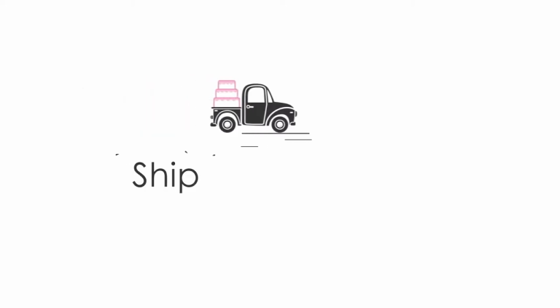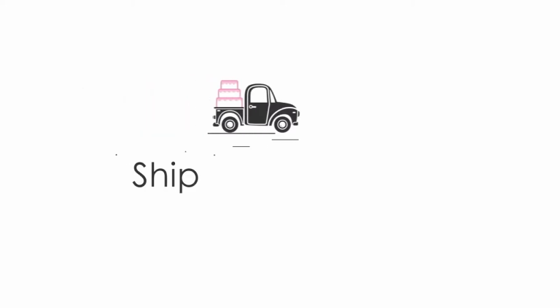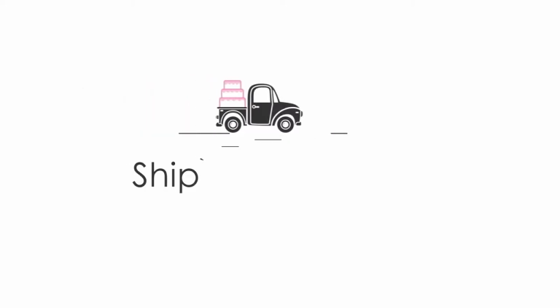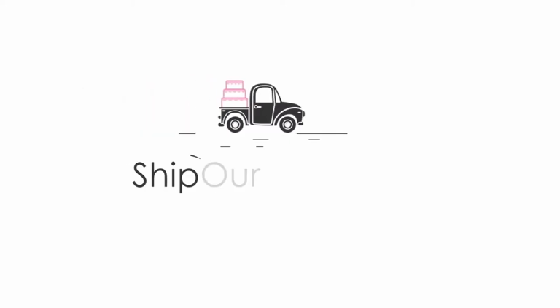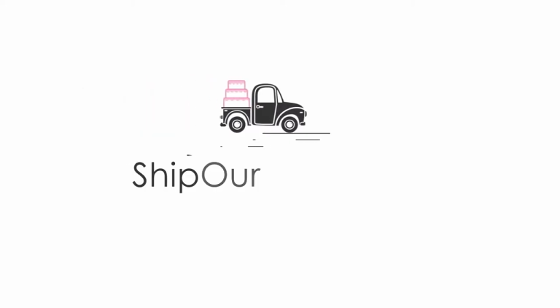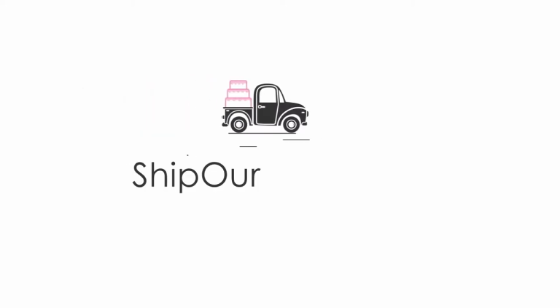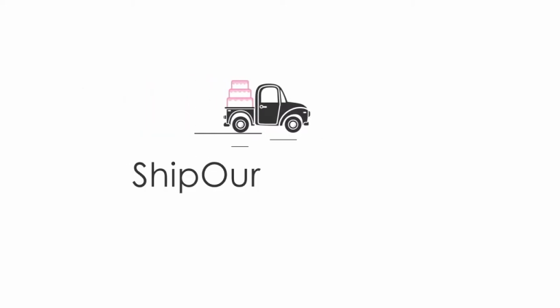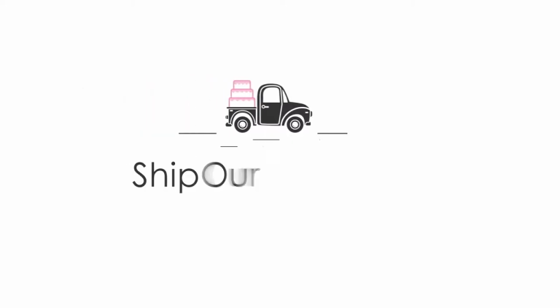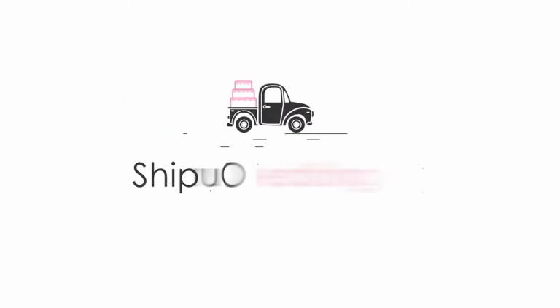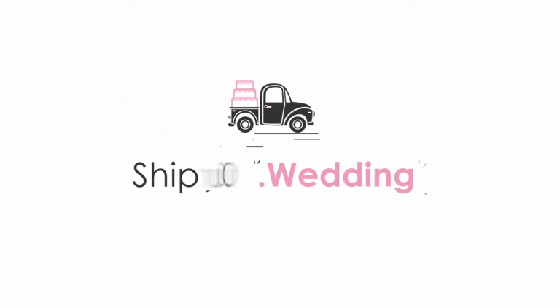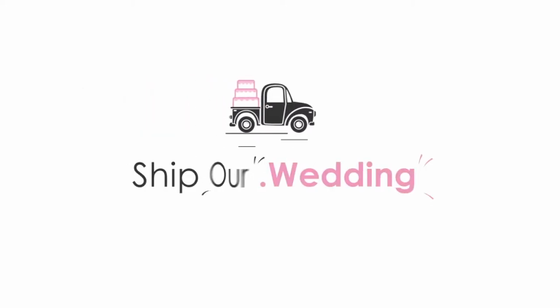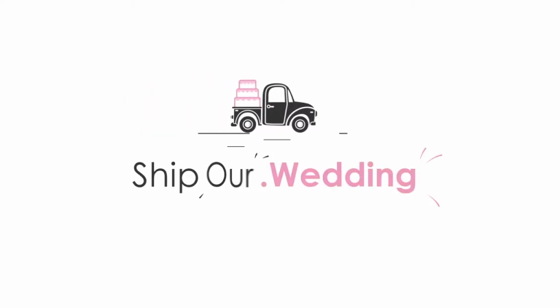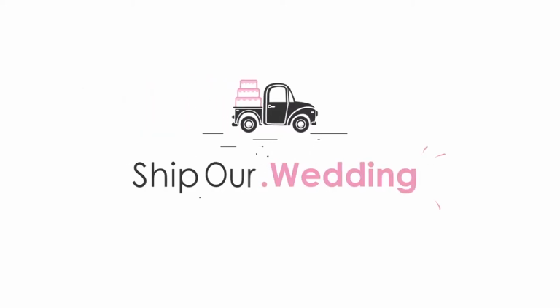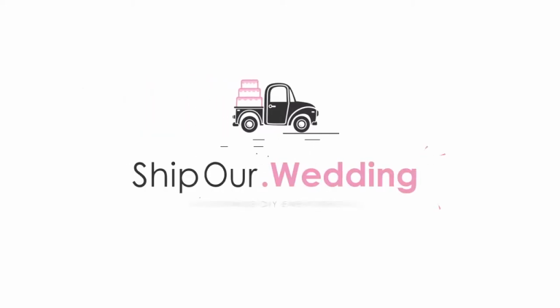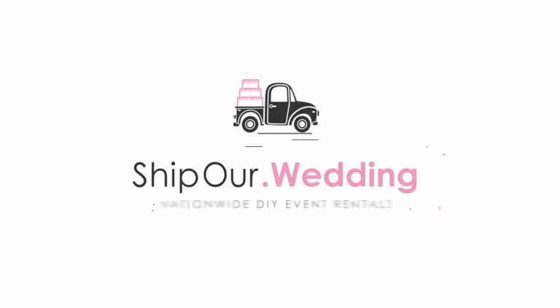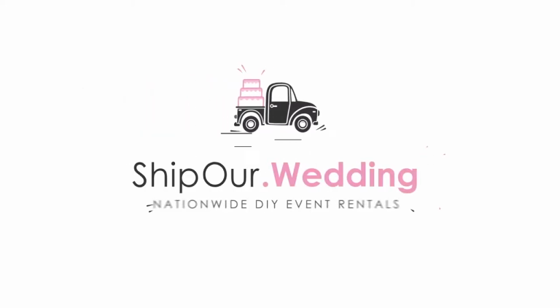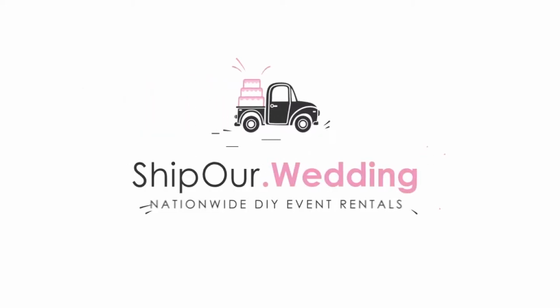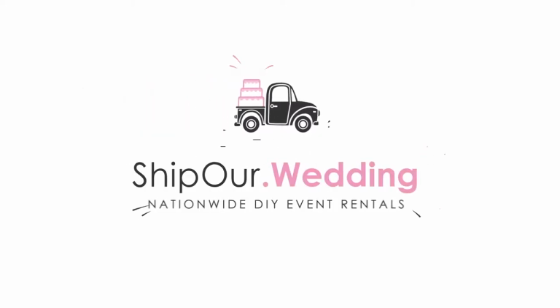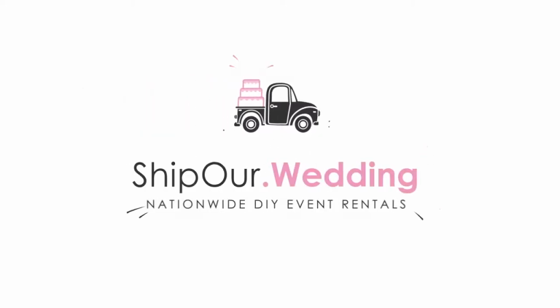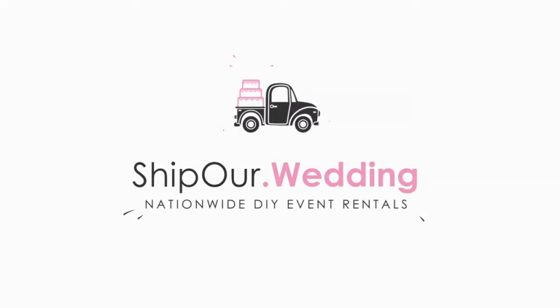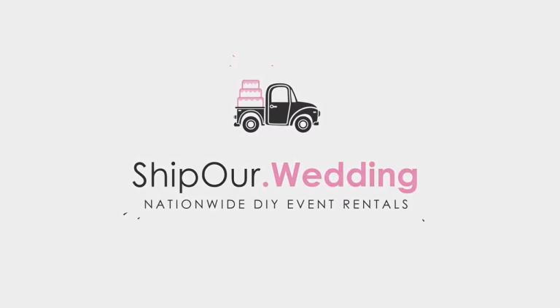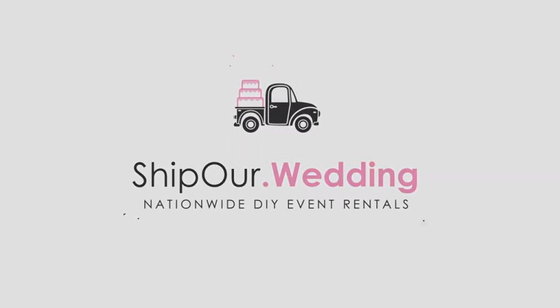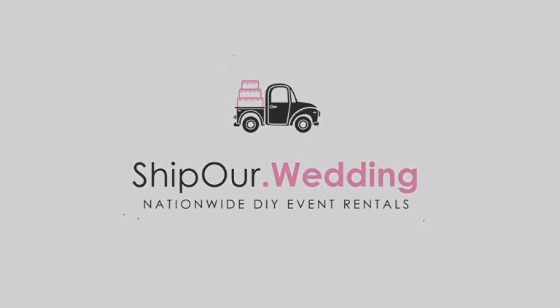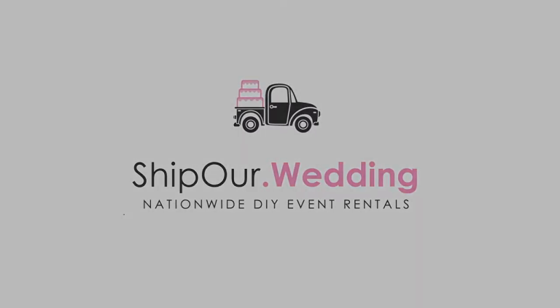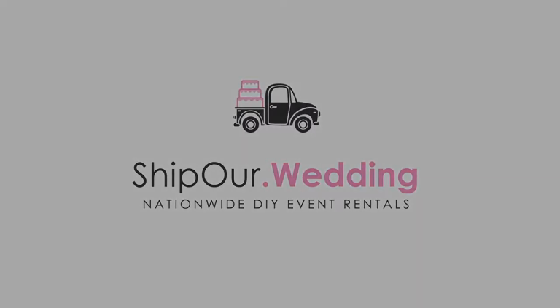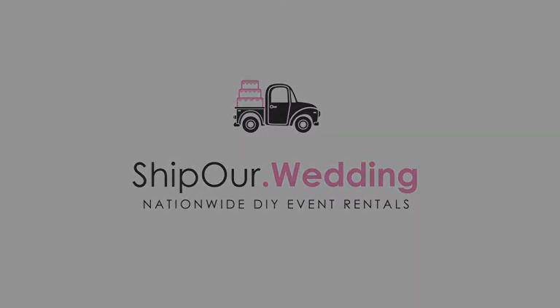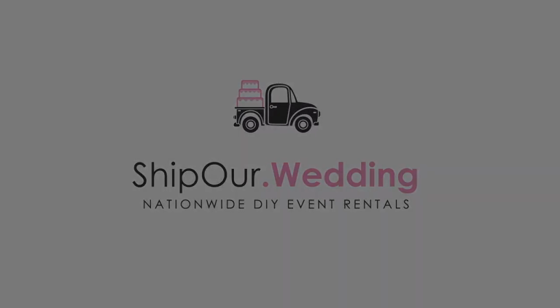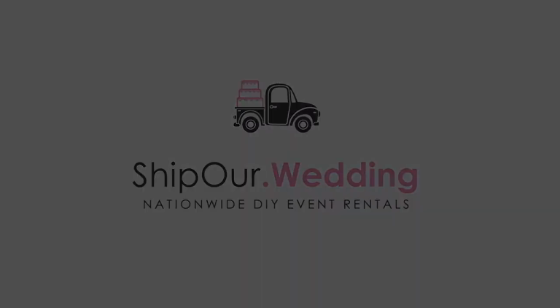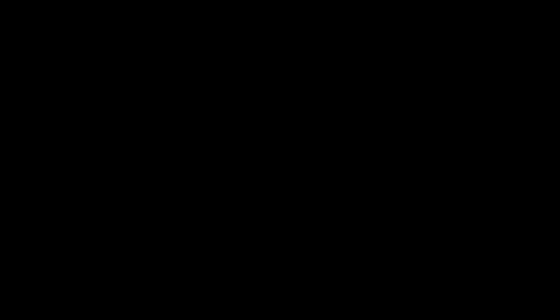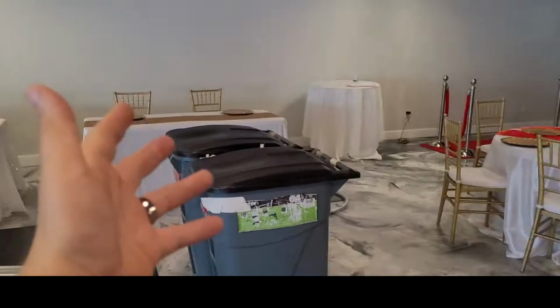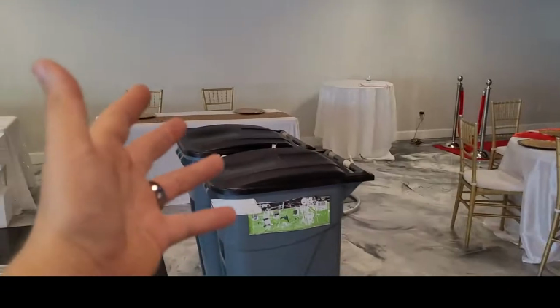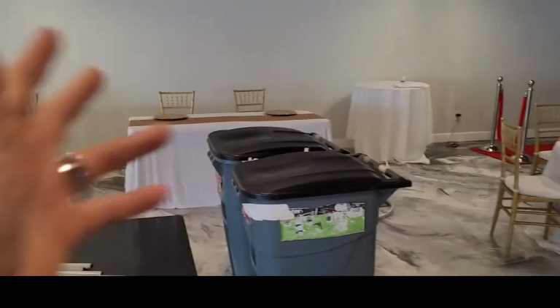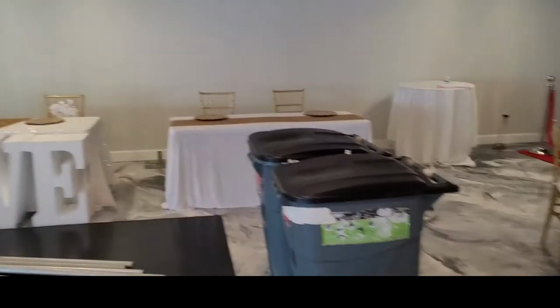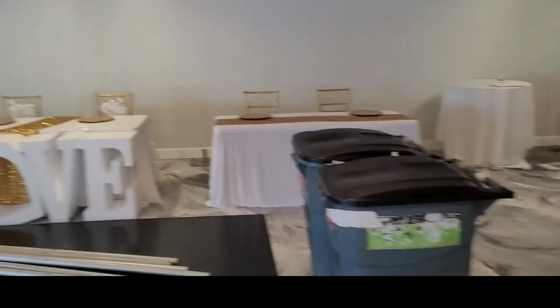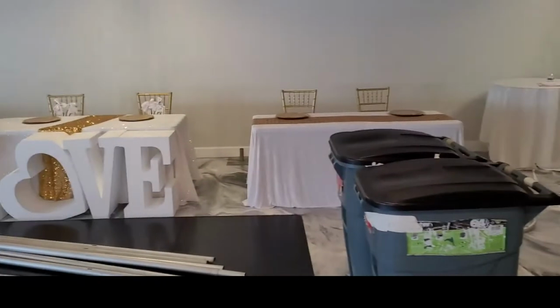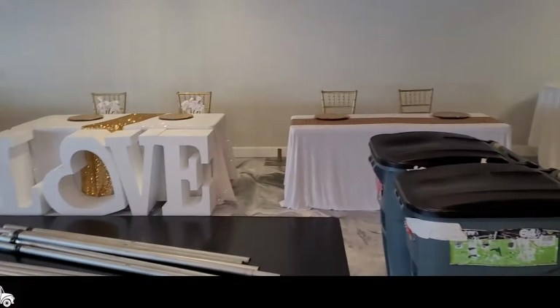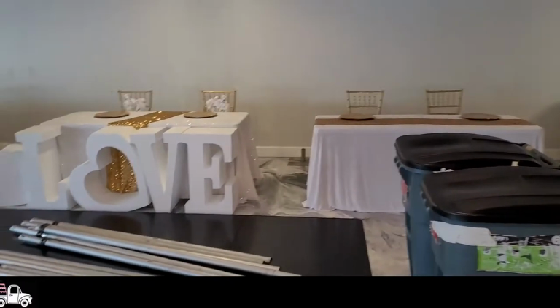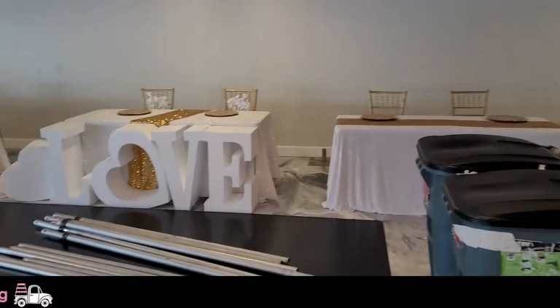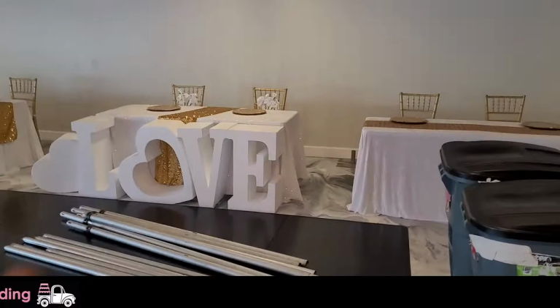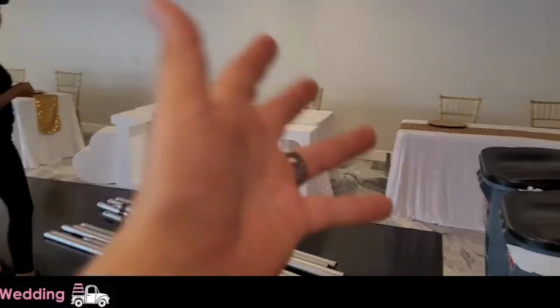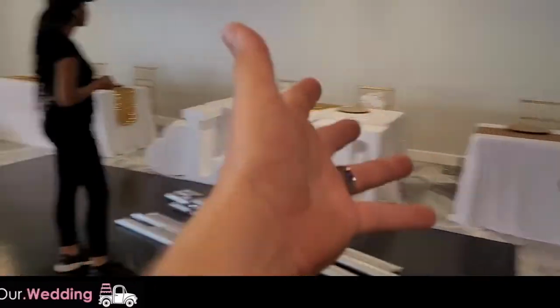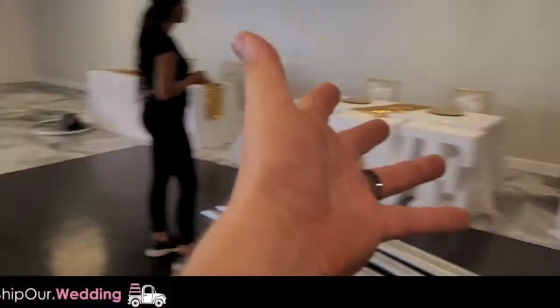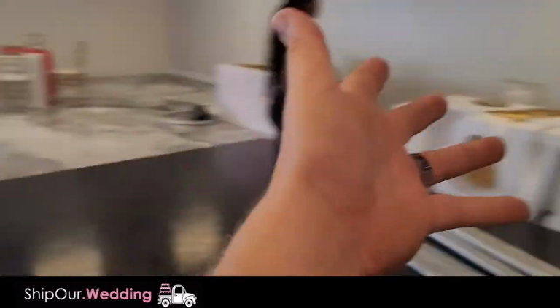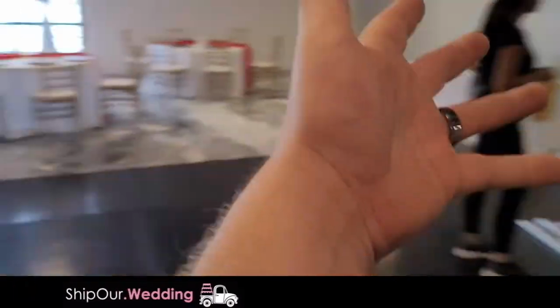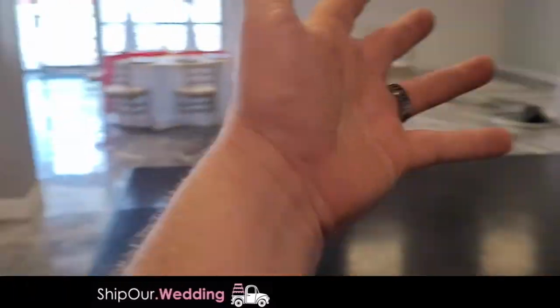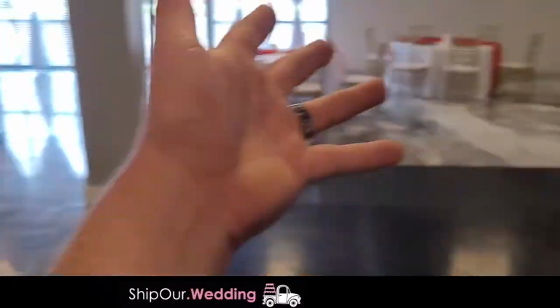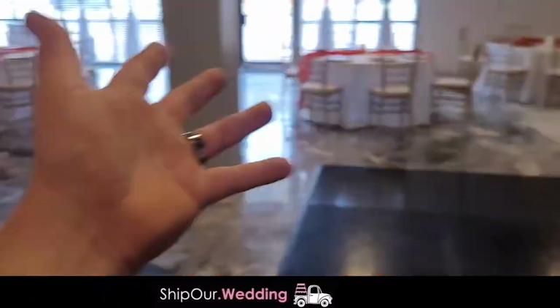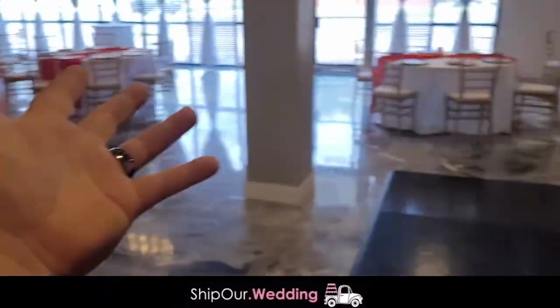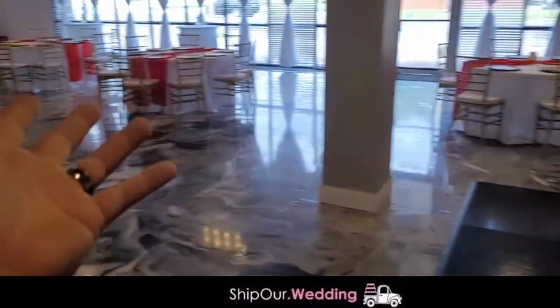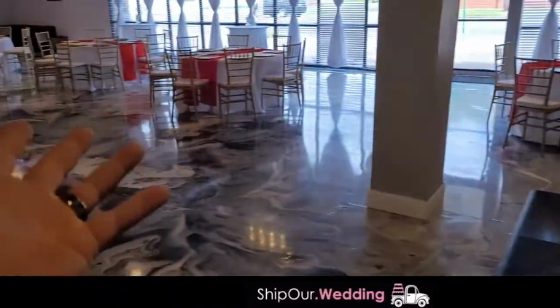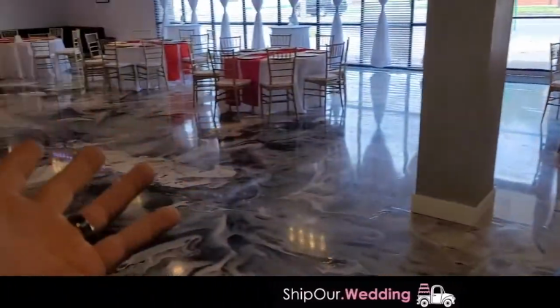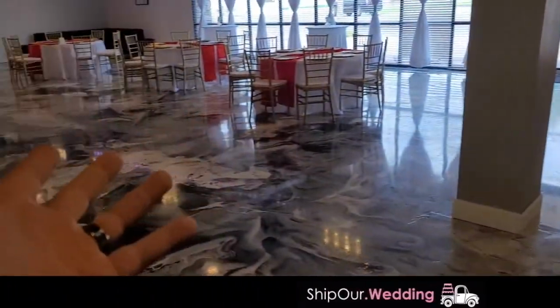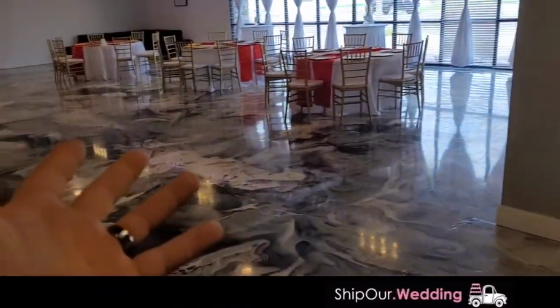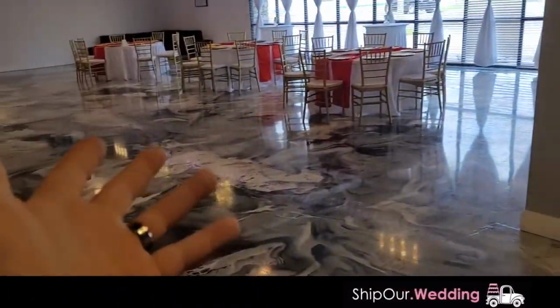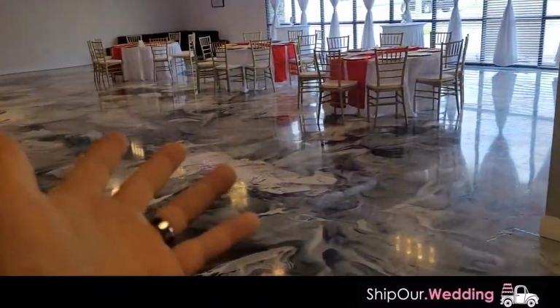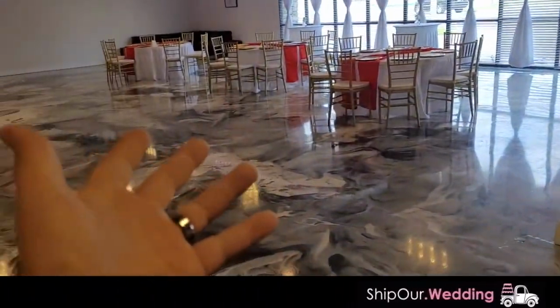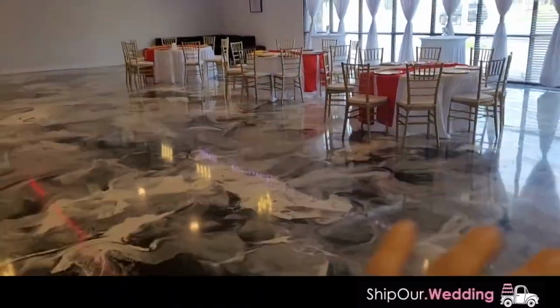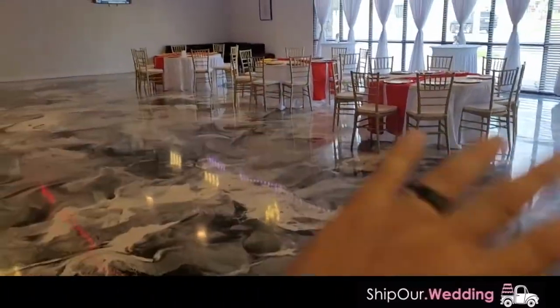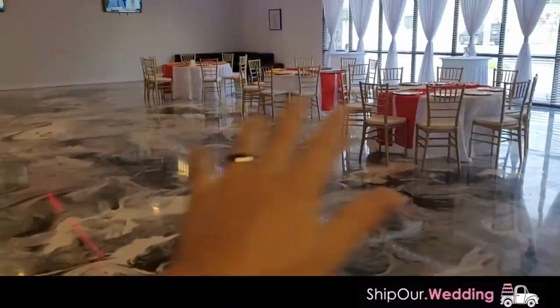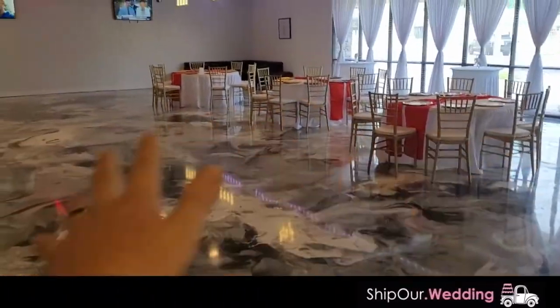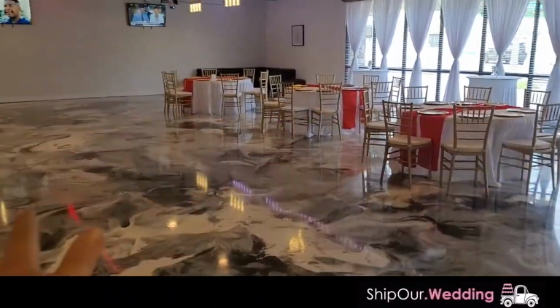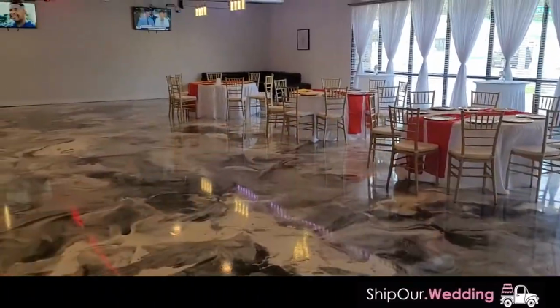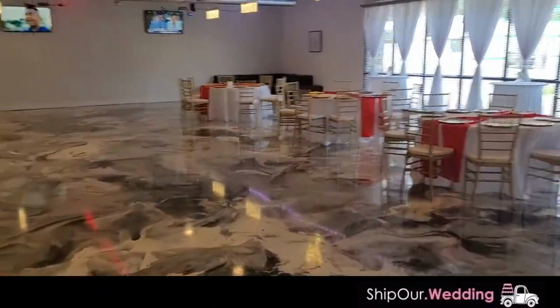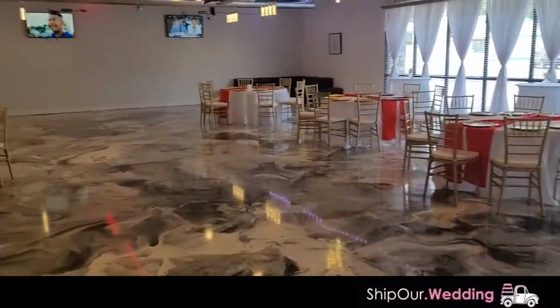Hello eventiers, how are we doing today? It is the weekend — this is Rob with Ship Our Wedding. Coming at you live, we have an event that we're setting up at this venue.